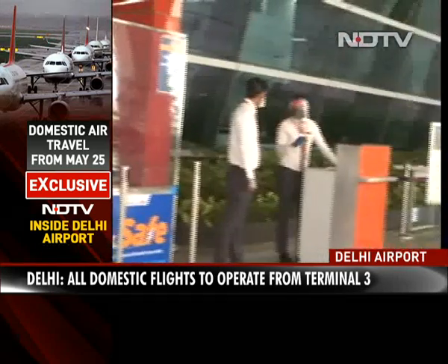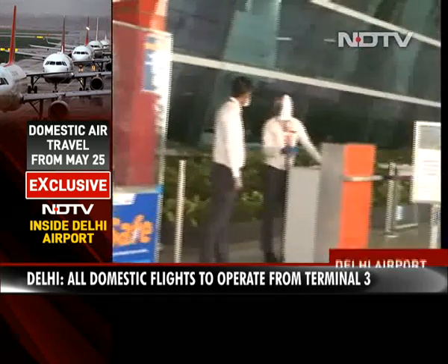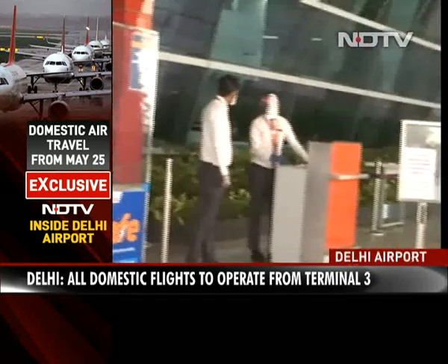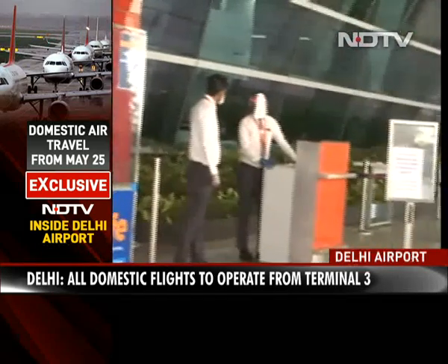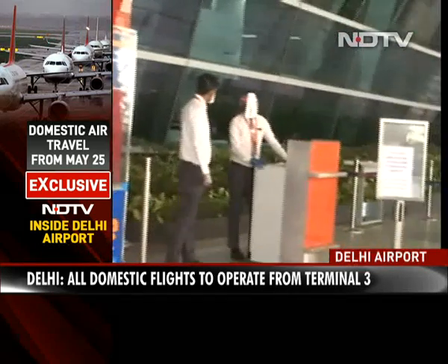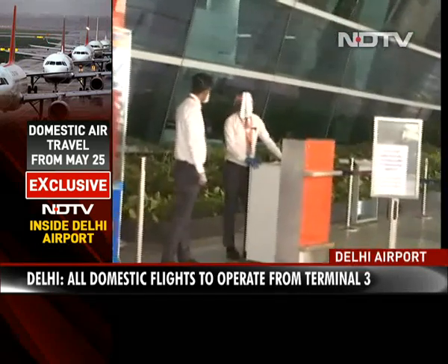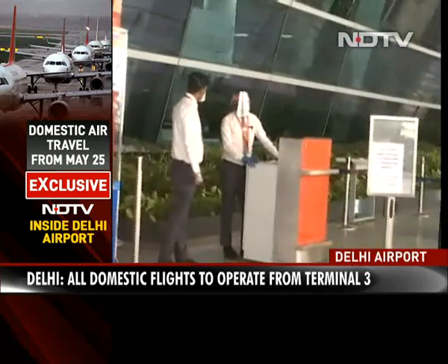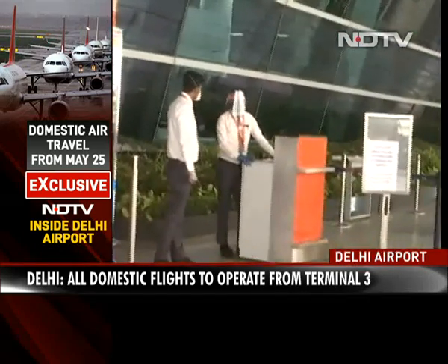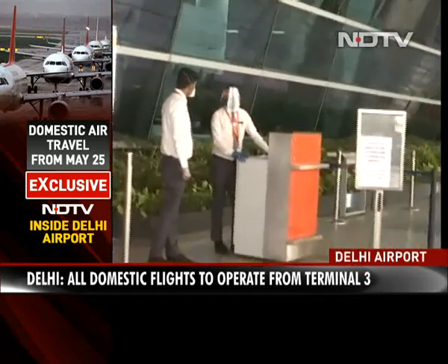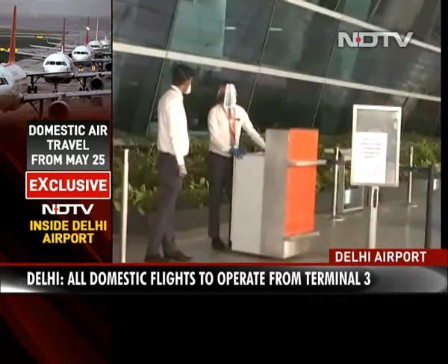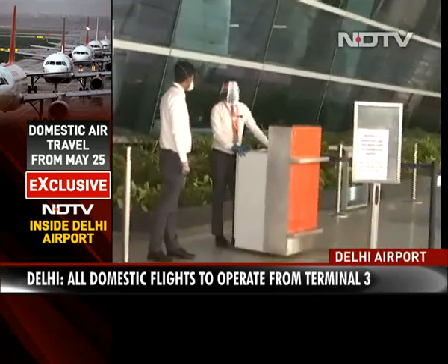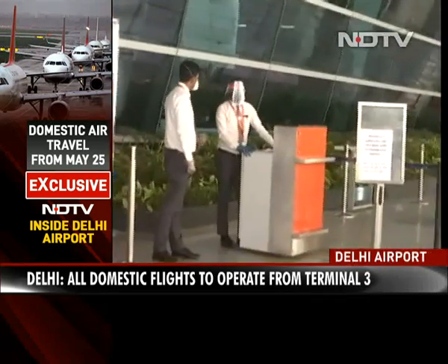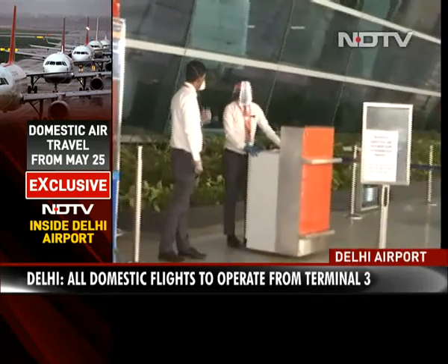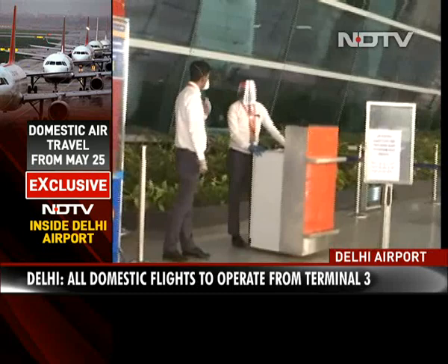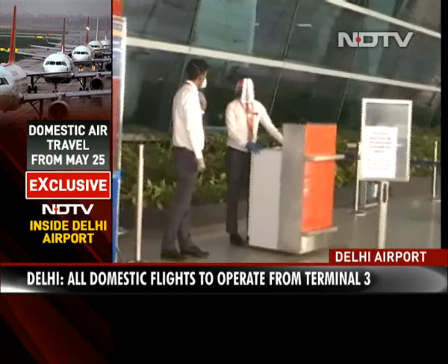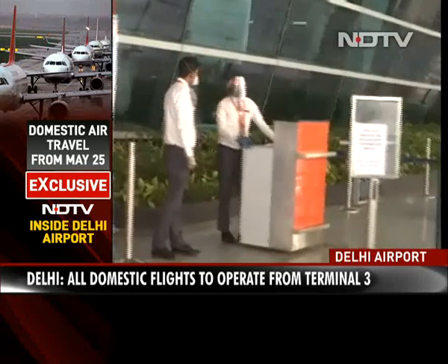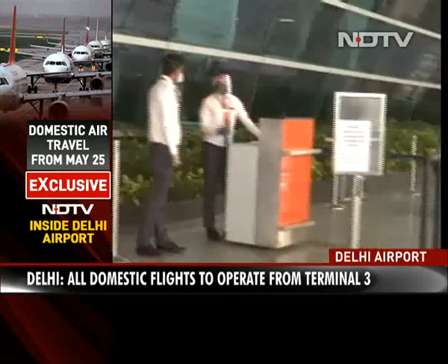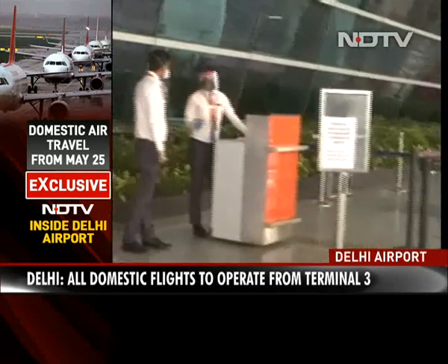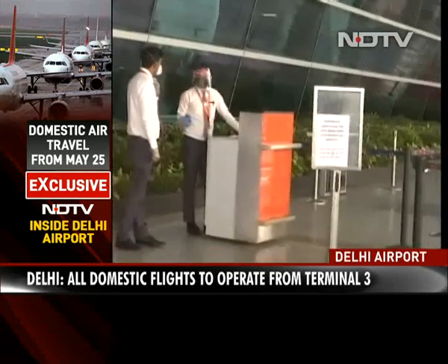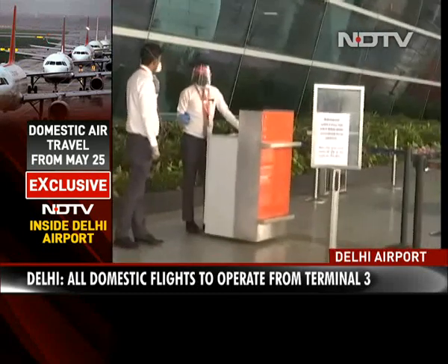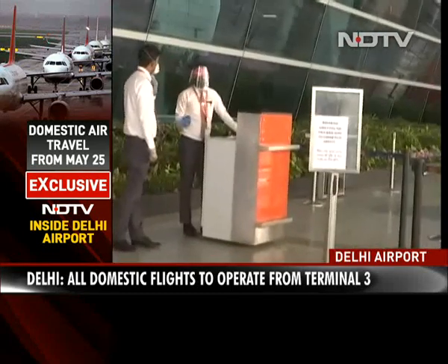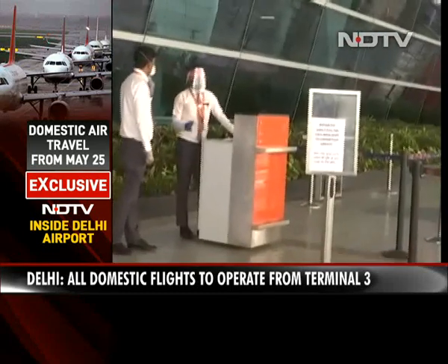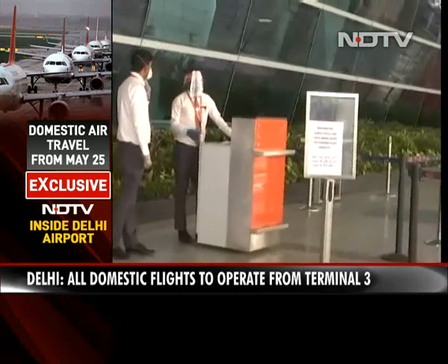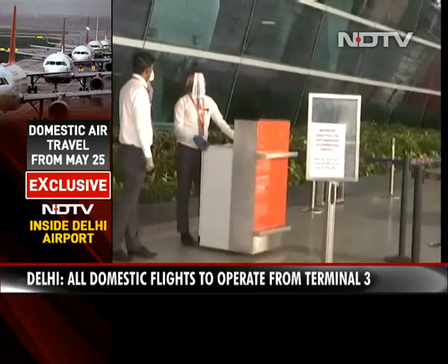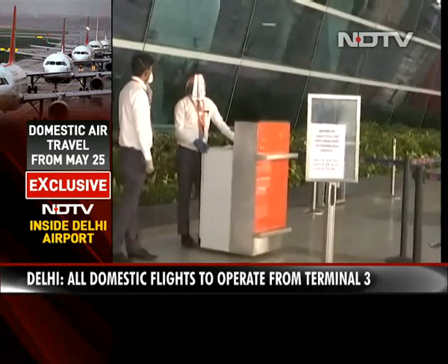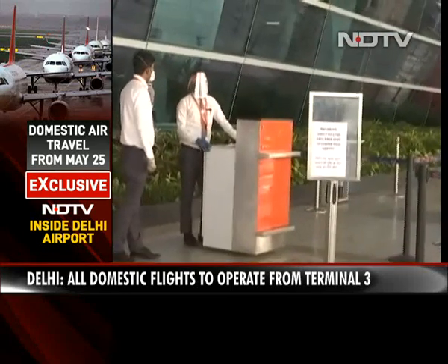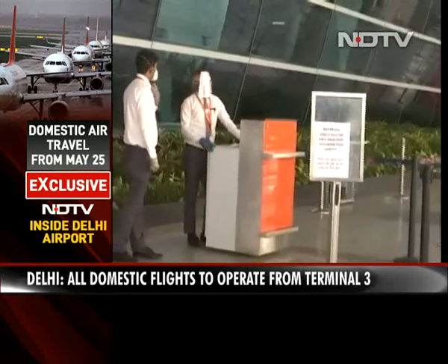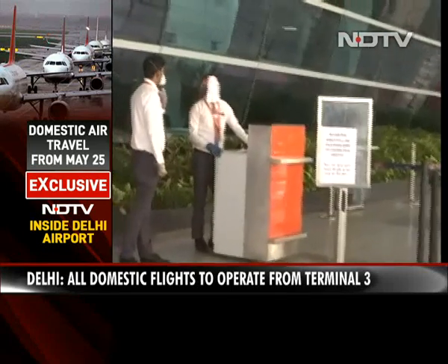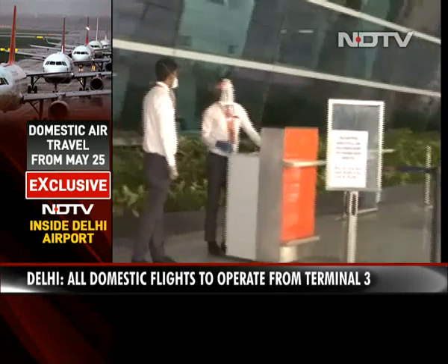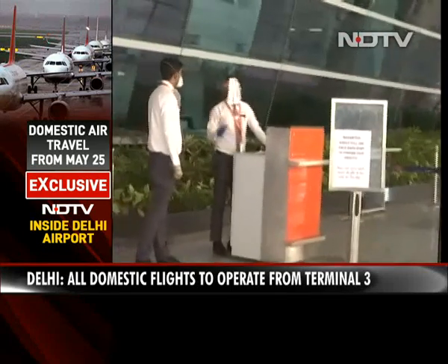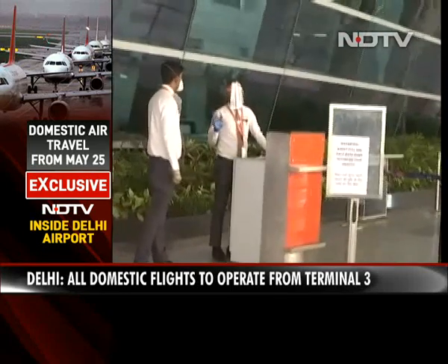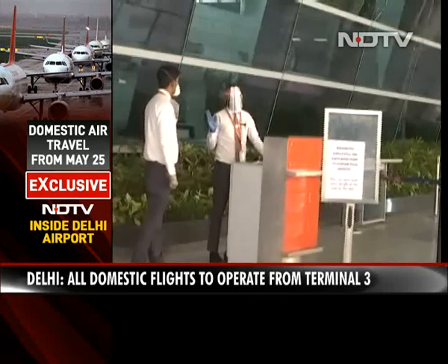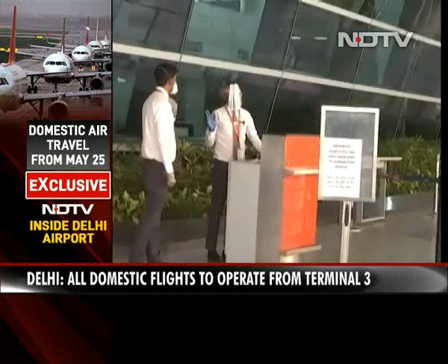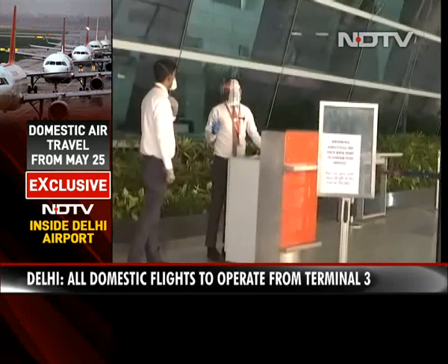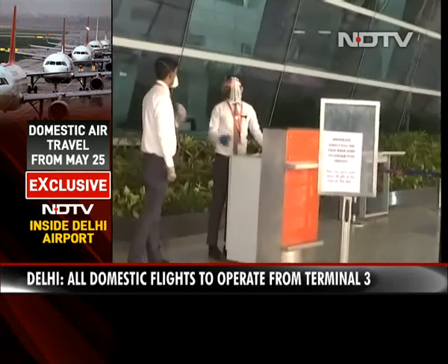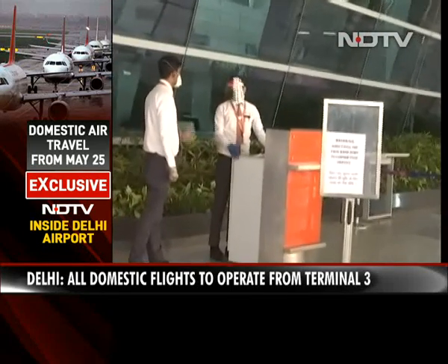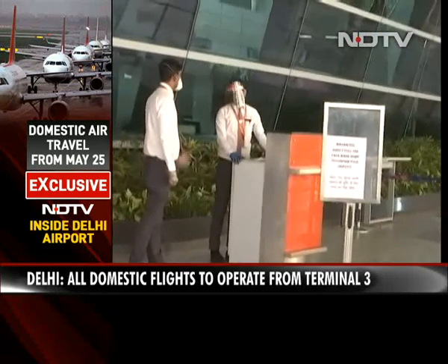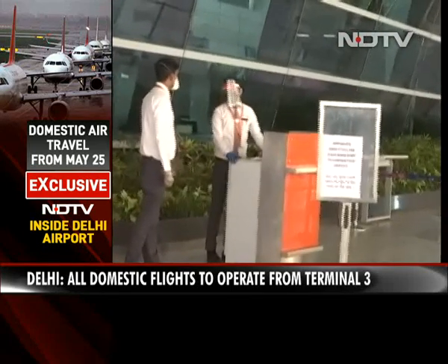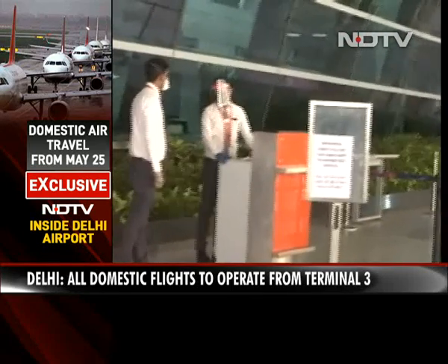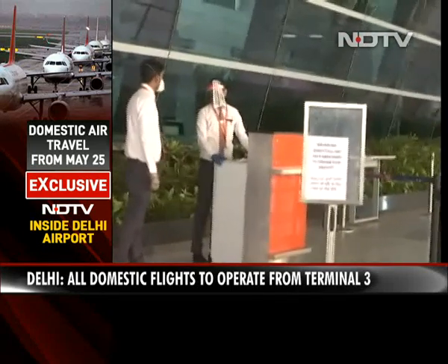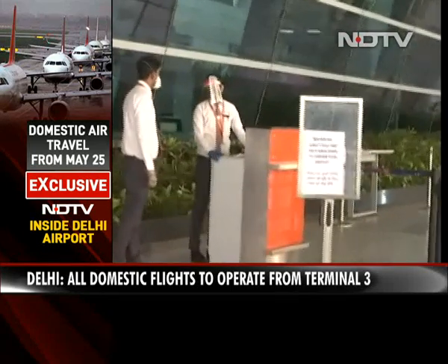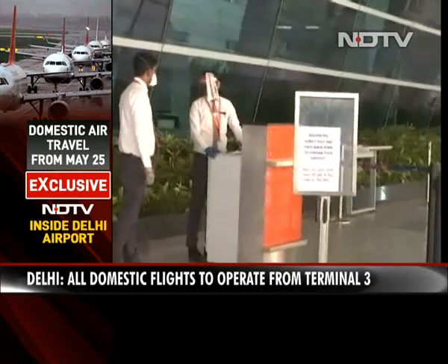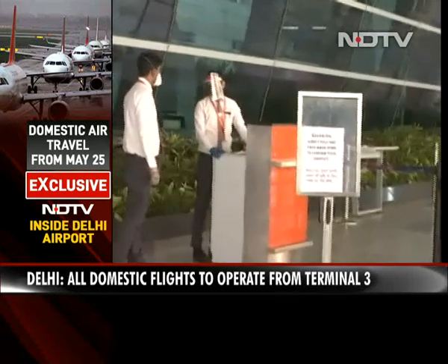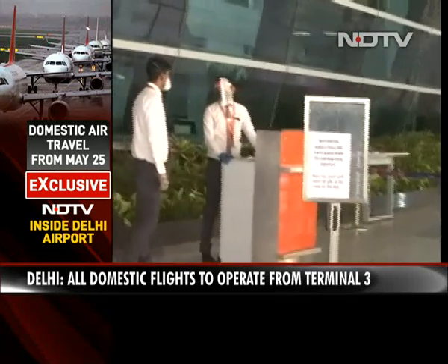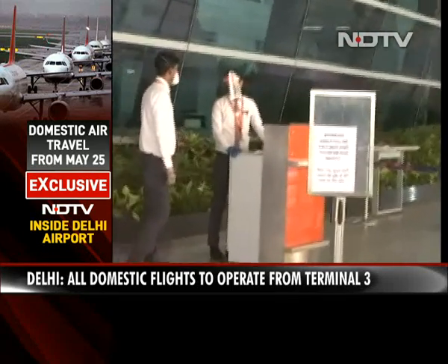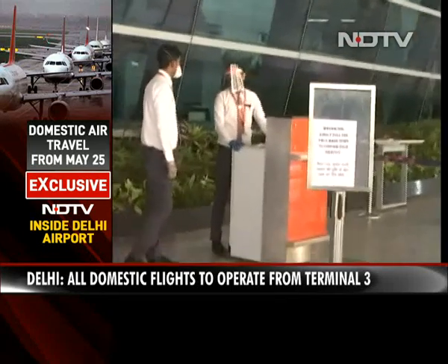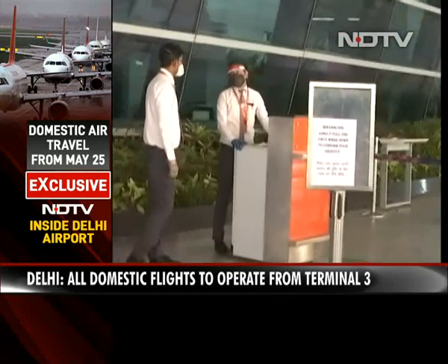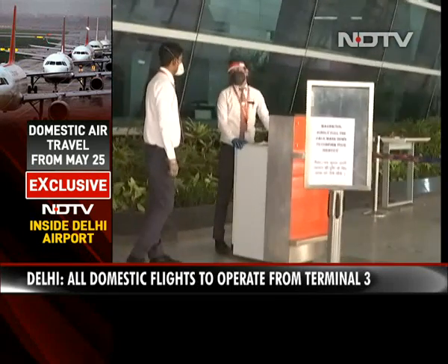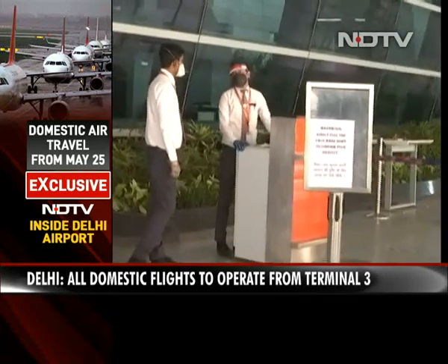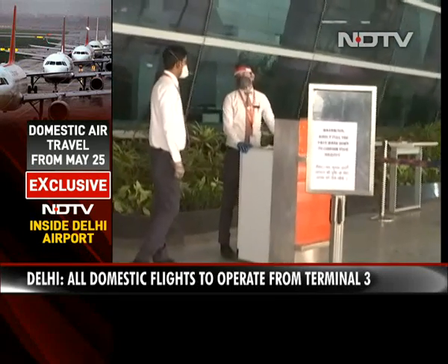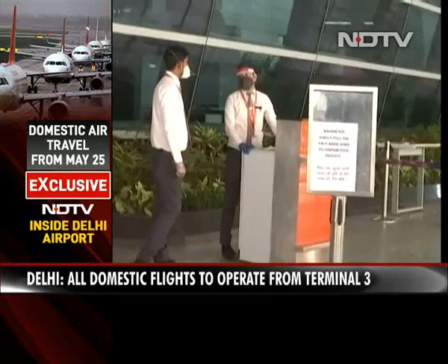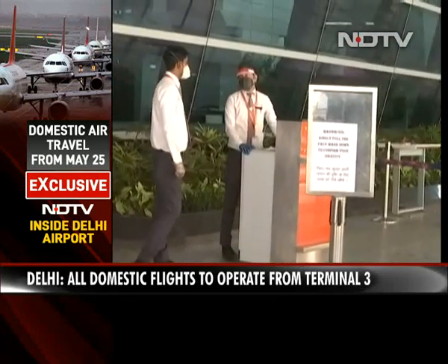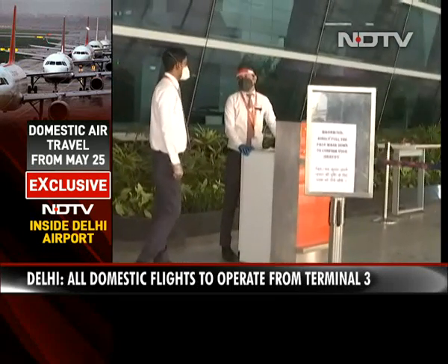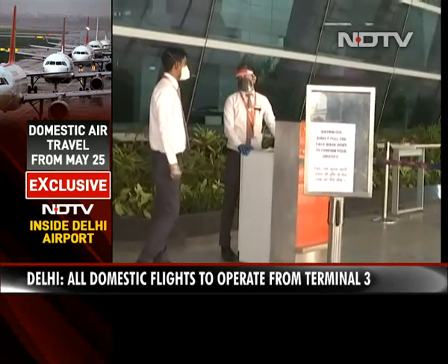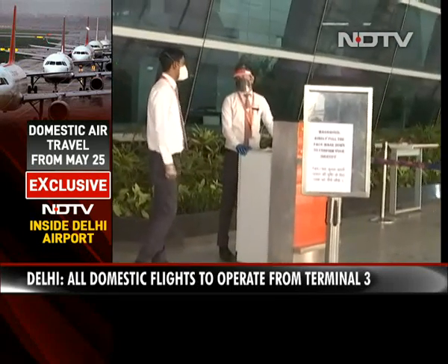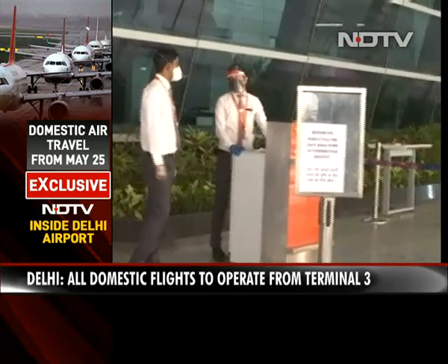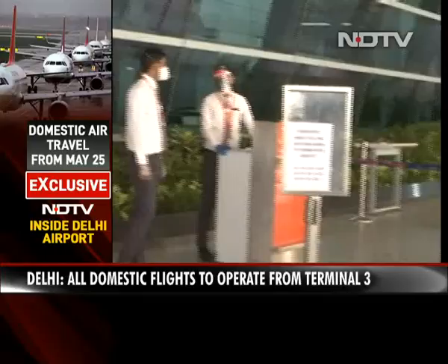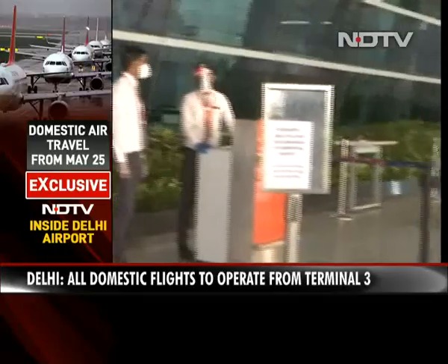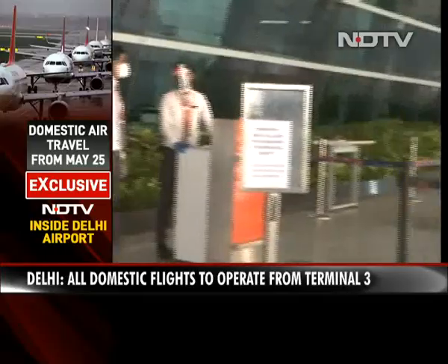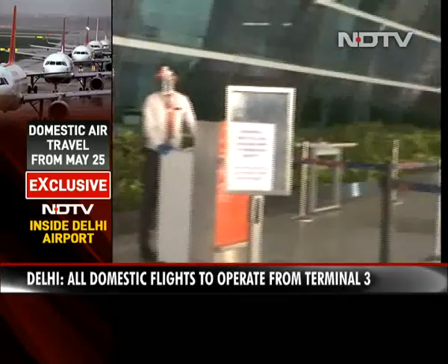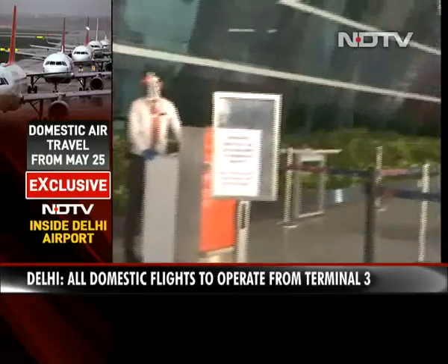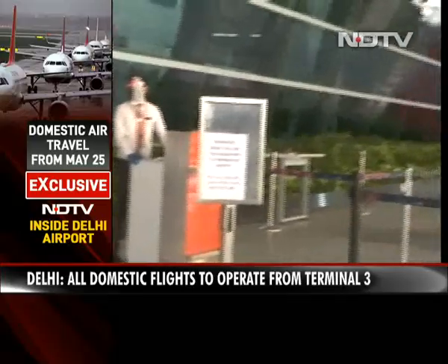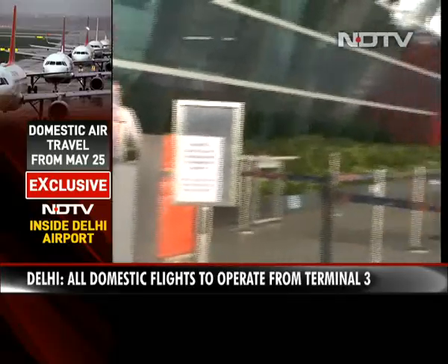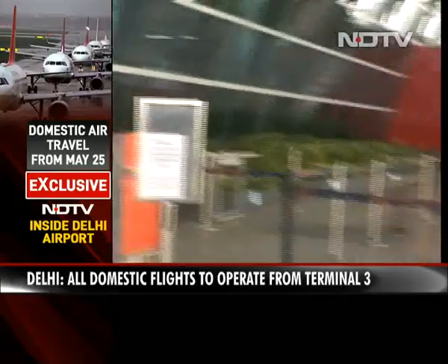They will ask you to sanitize yourself here. You have to show your documents, and then you will be allowed to enter inside the airport premises.